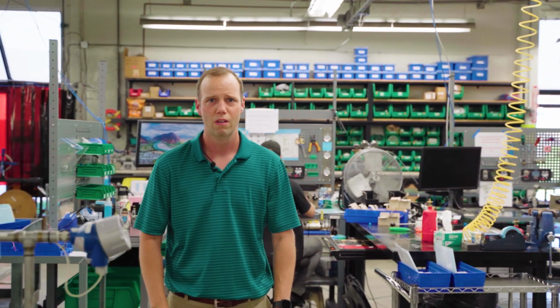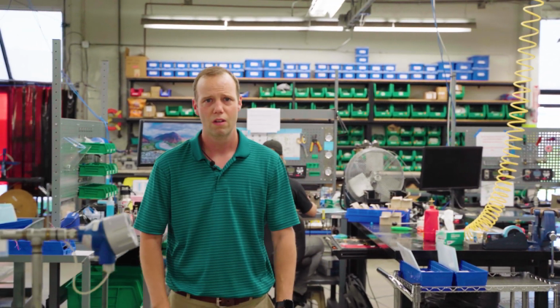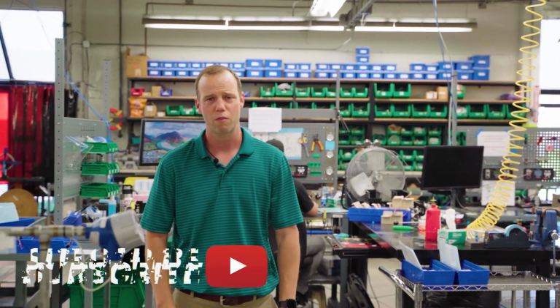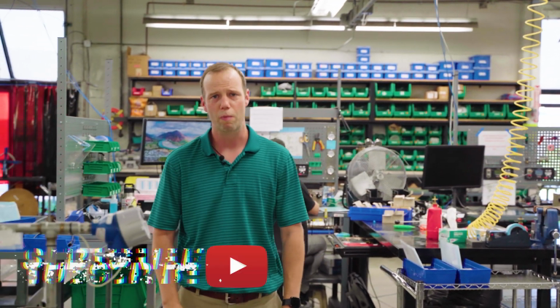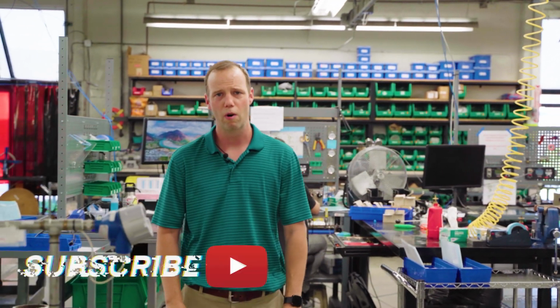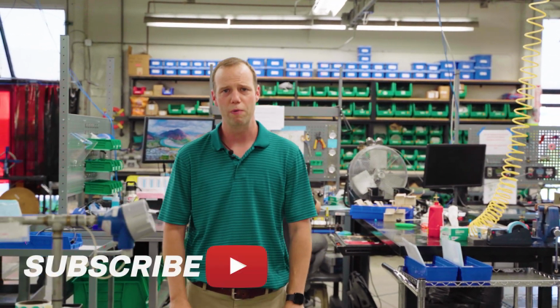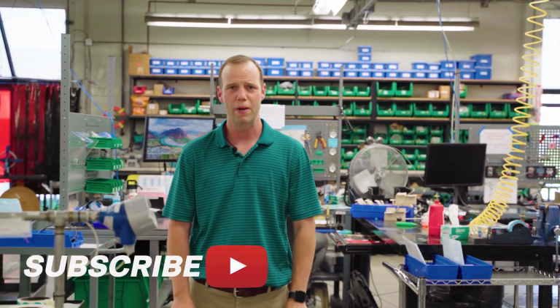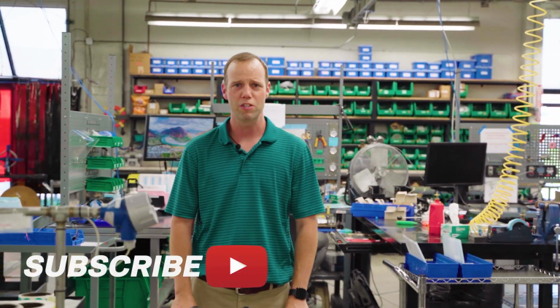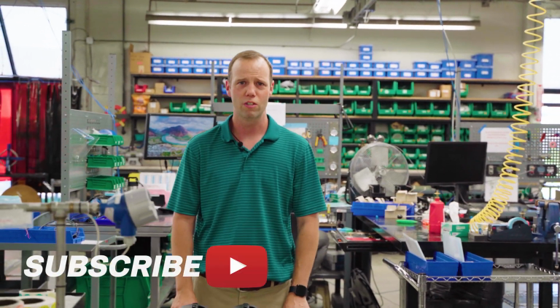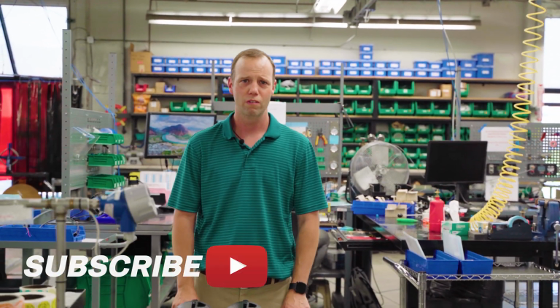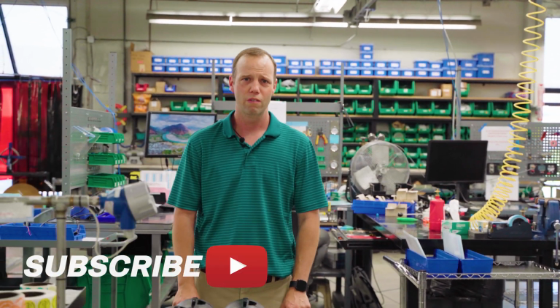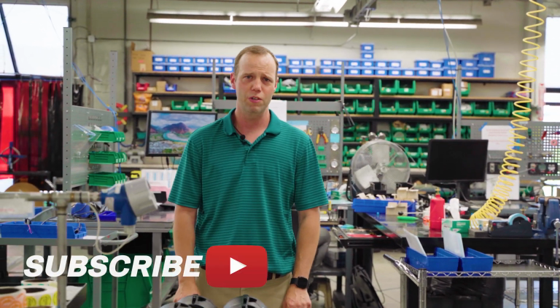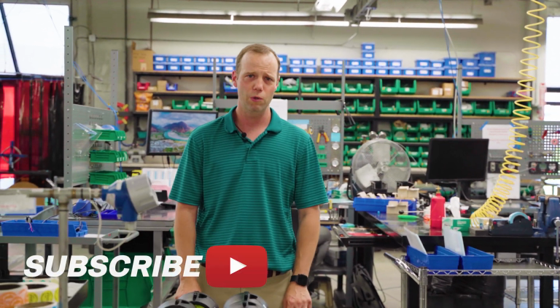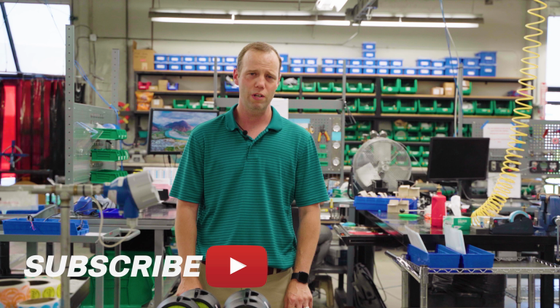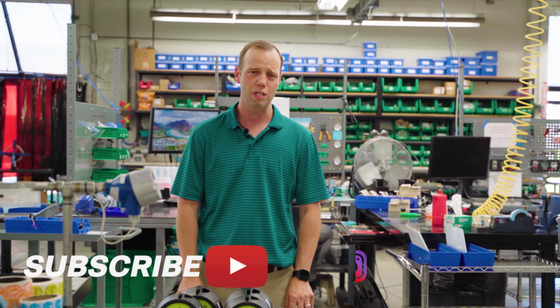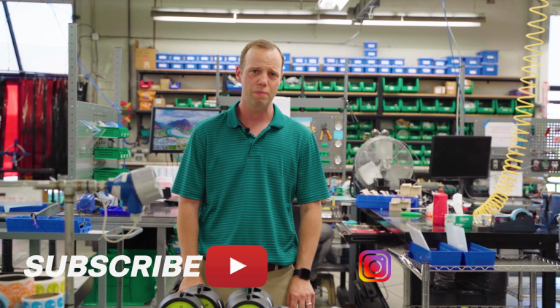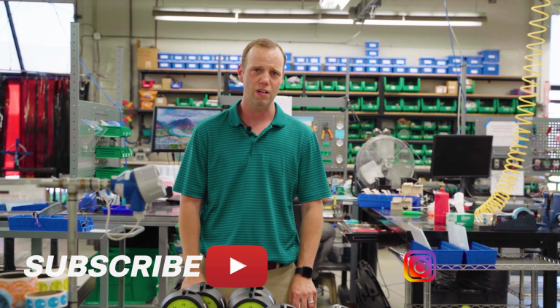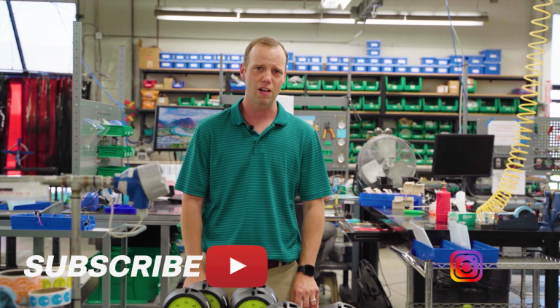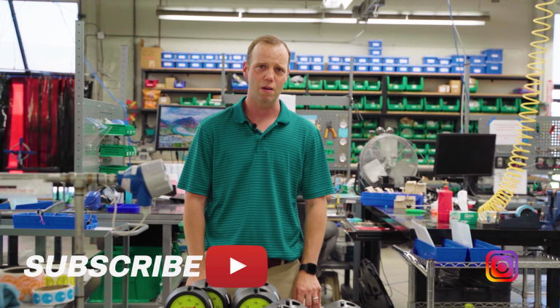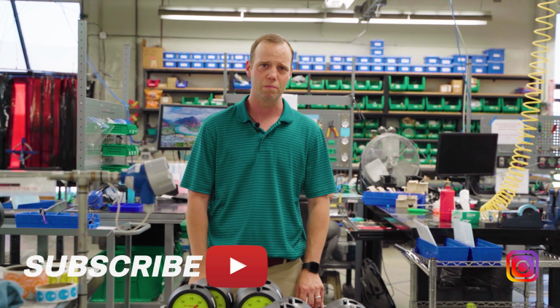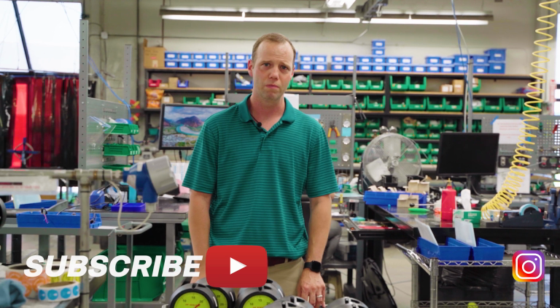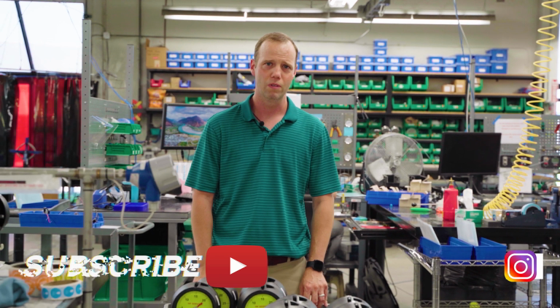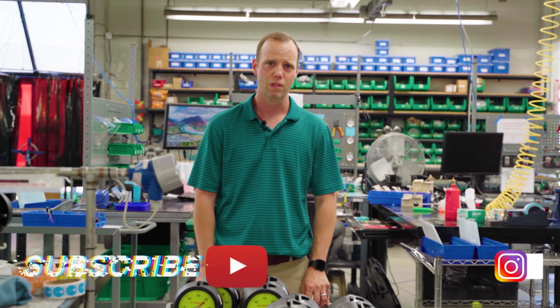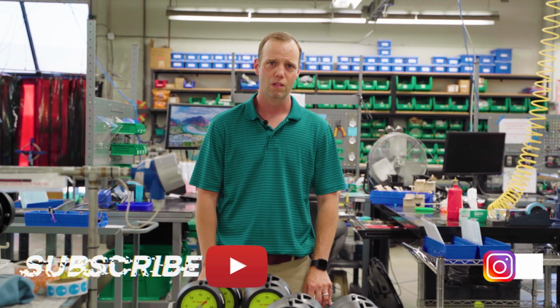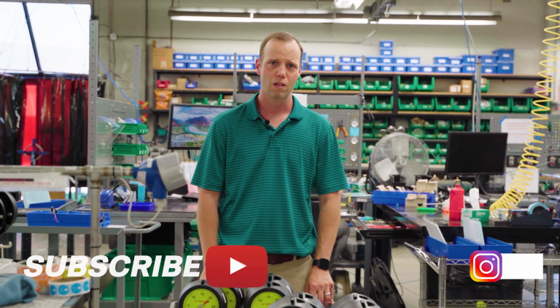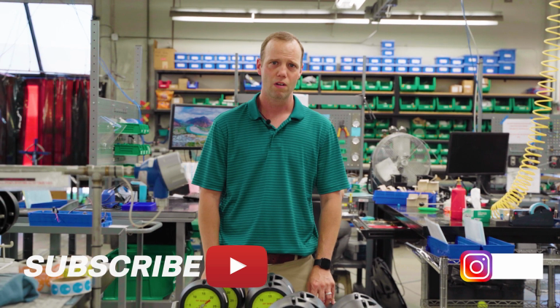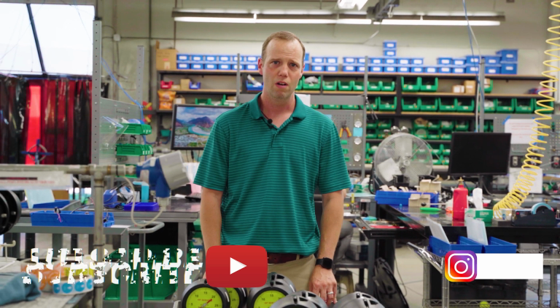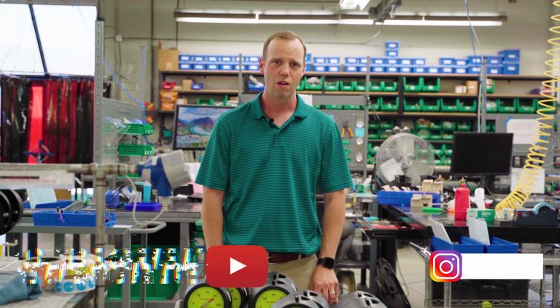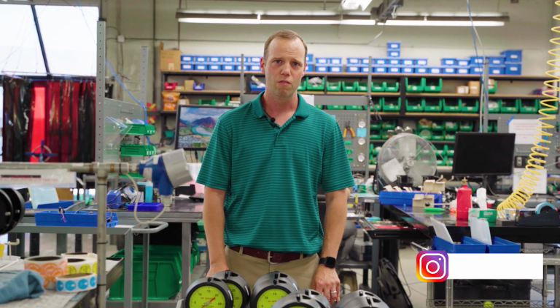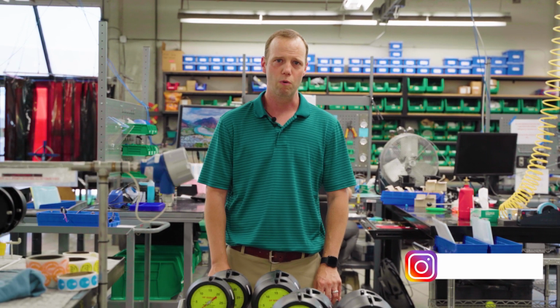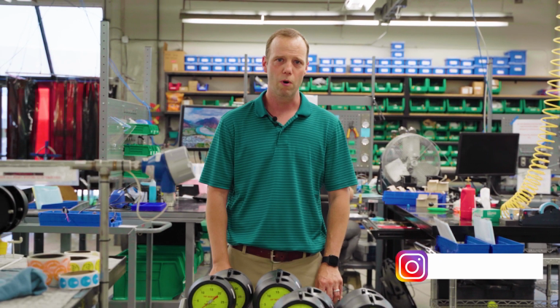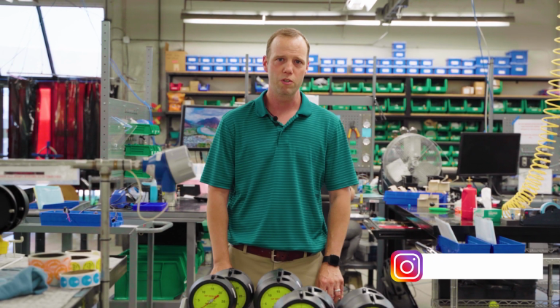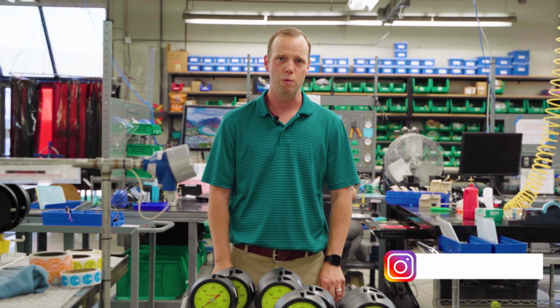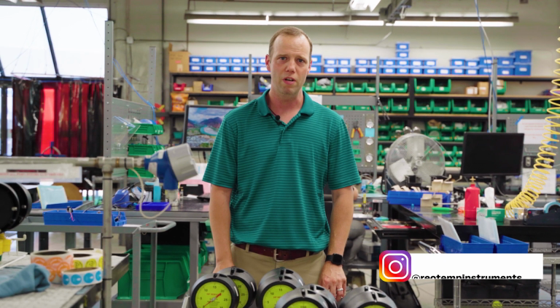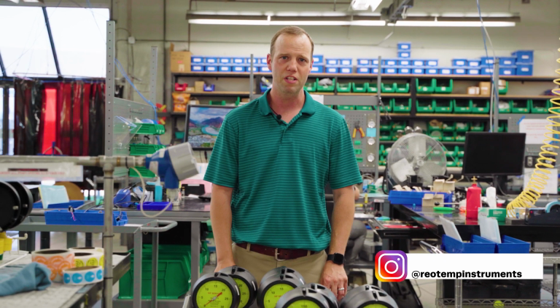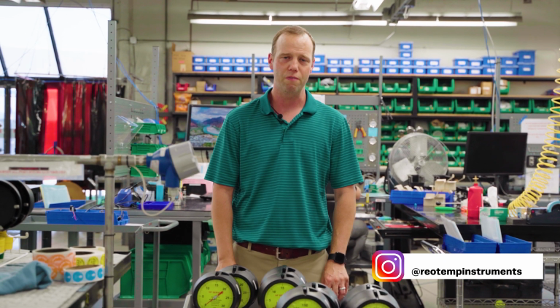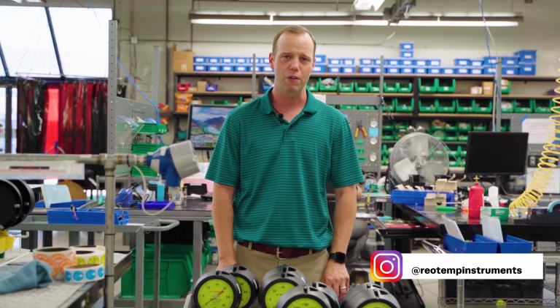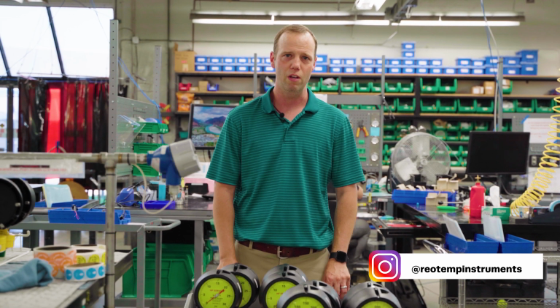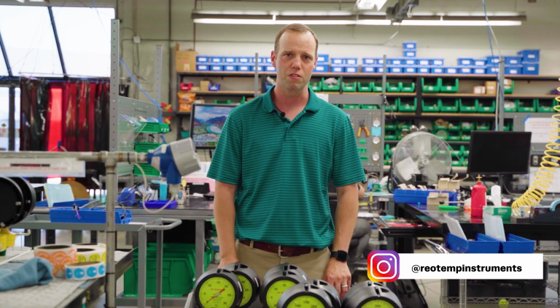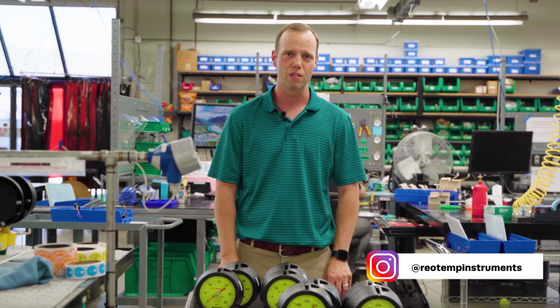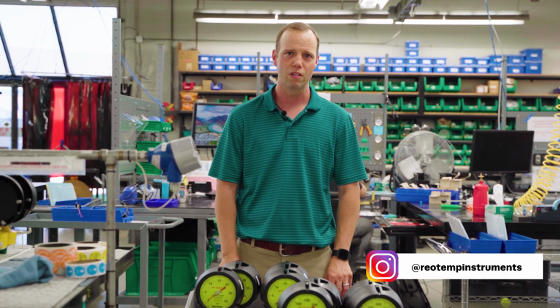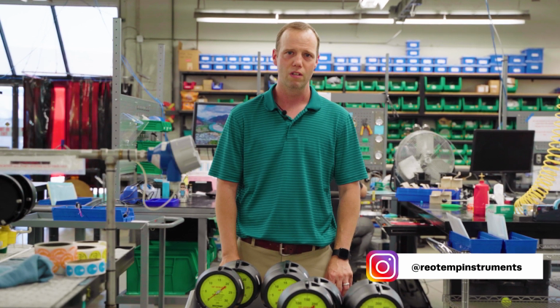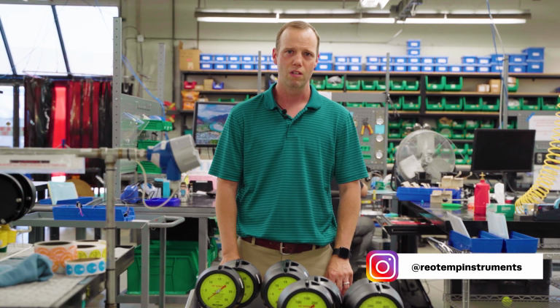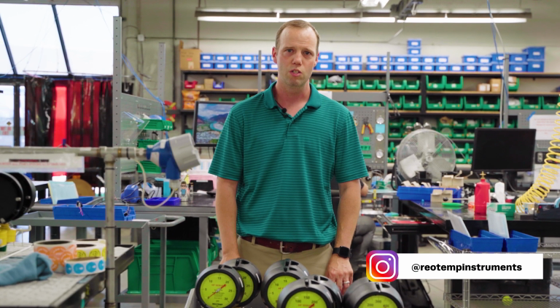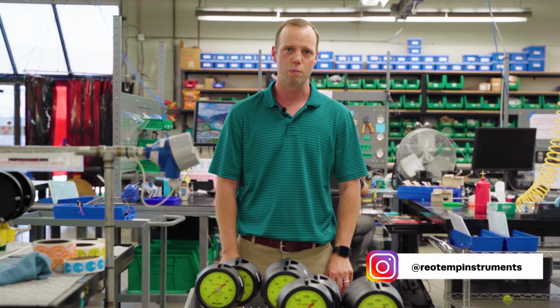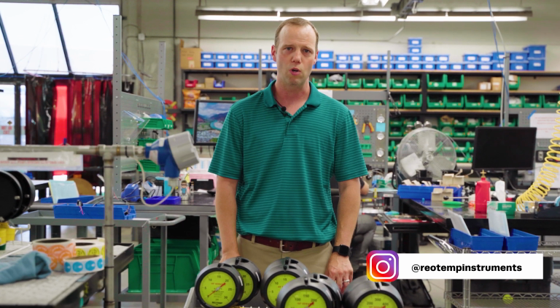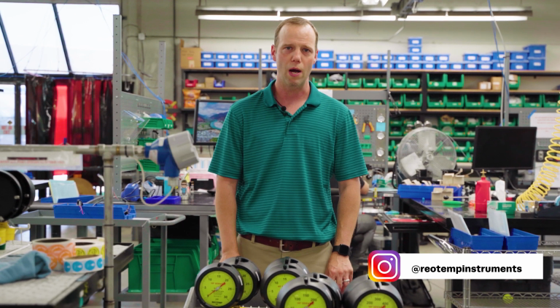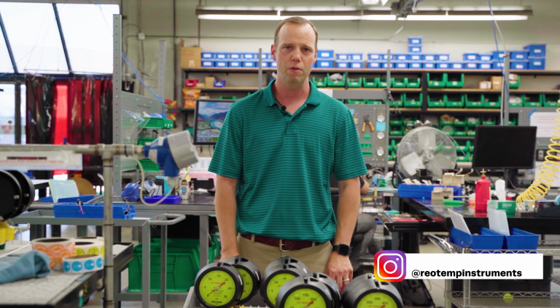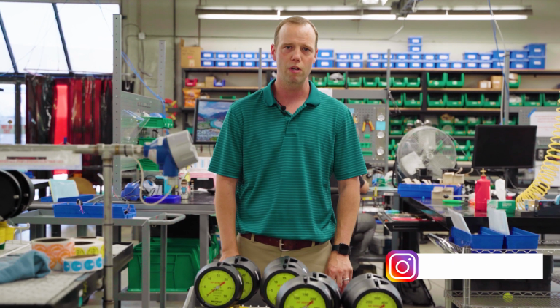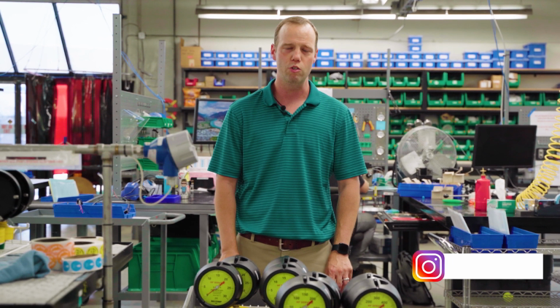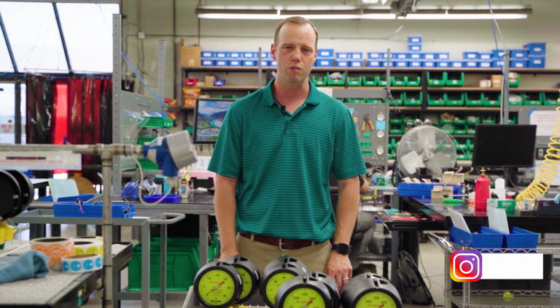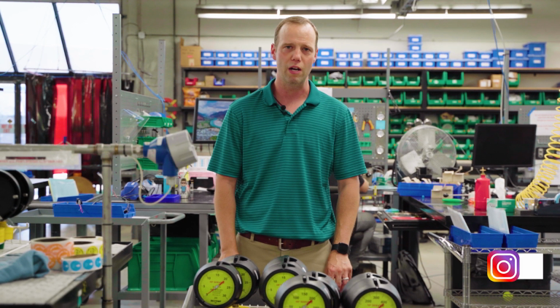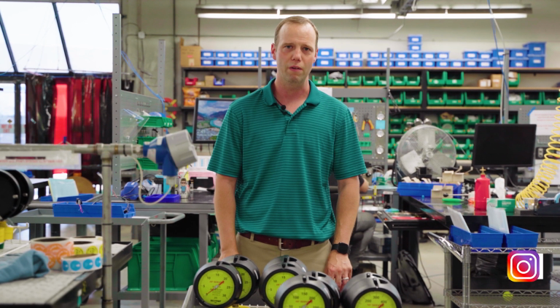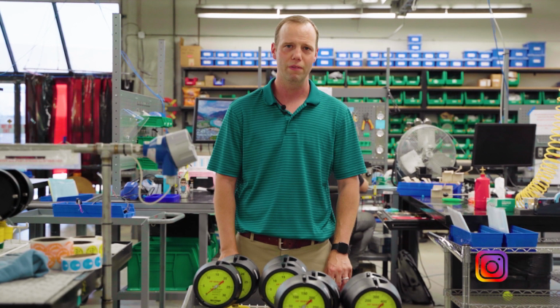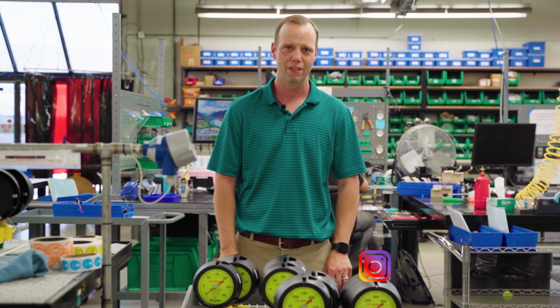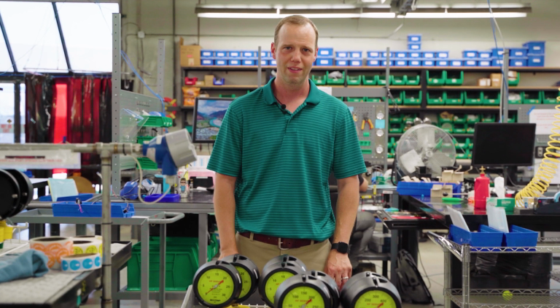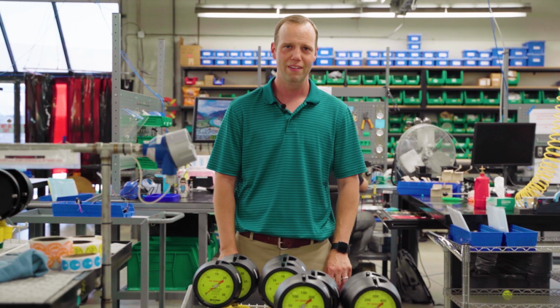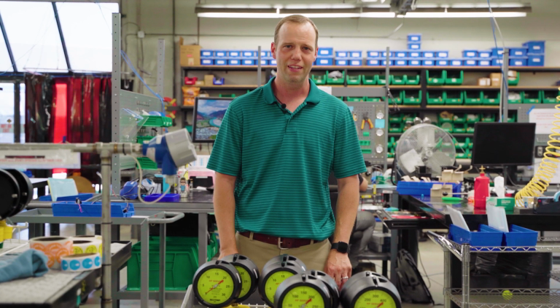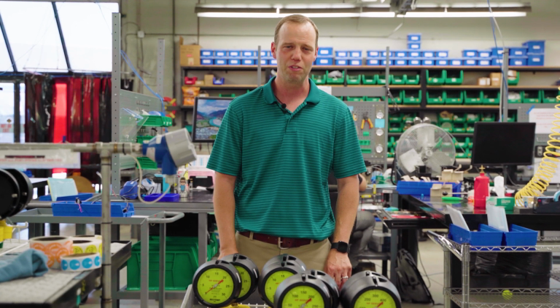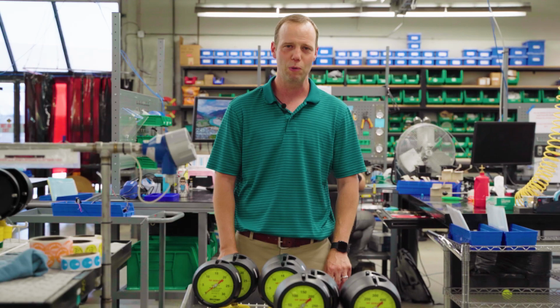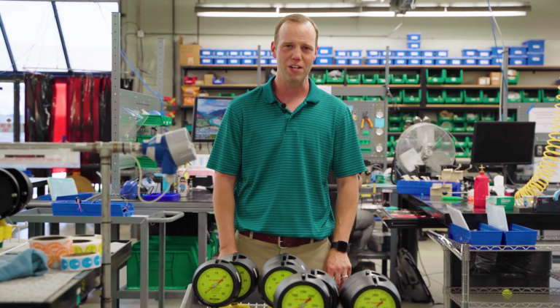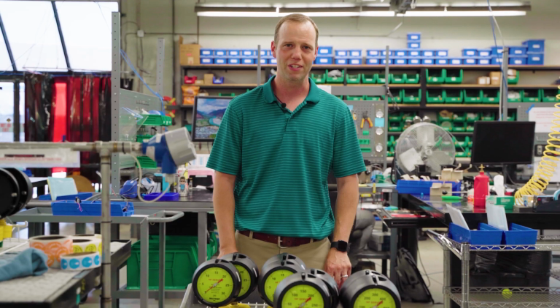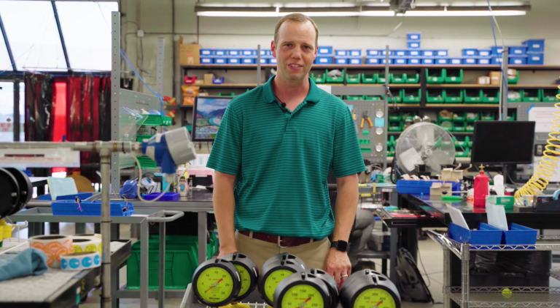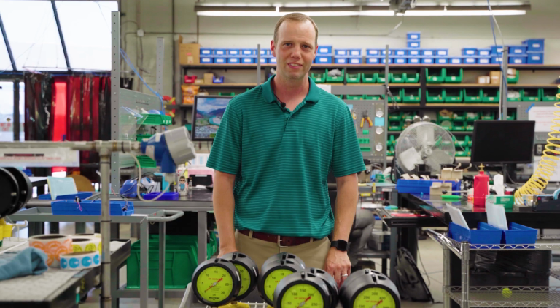For more information, visit RioTemp.com. For more 2-Minute Tech videos, subscribe to our YouTube channel. Thanks for watching!